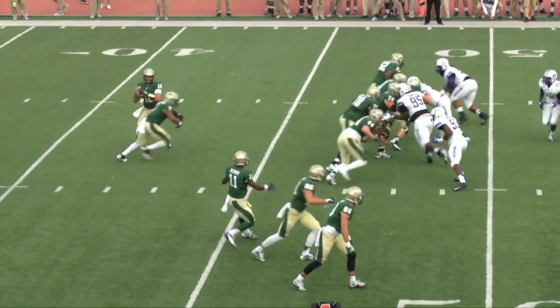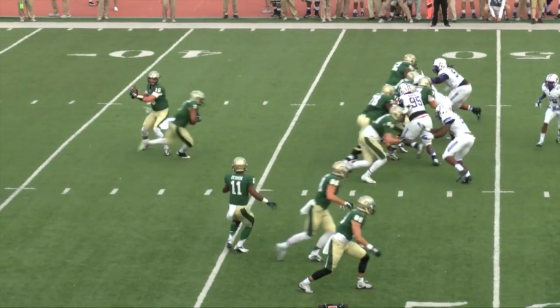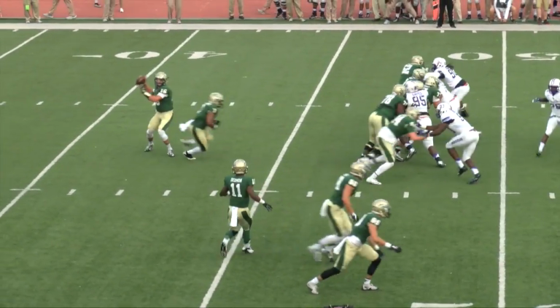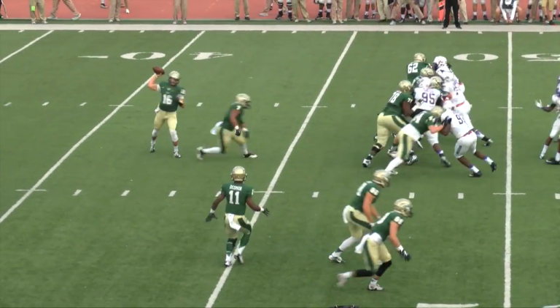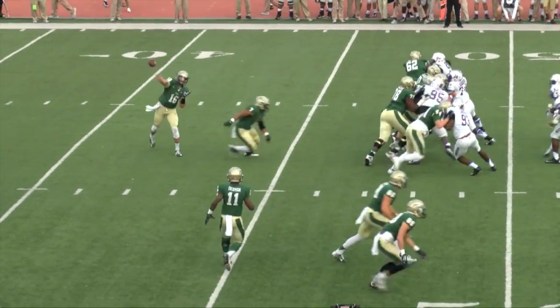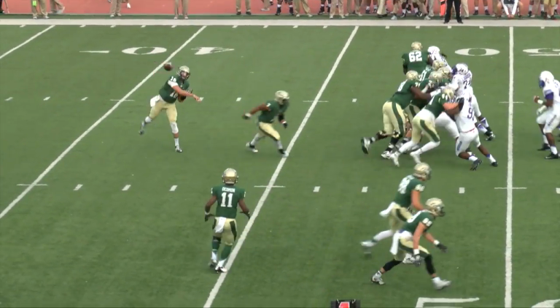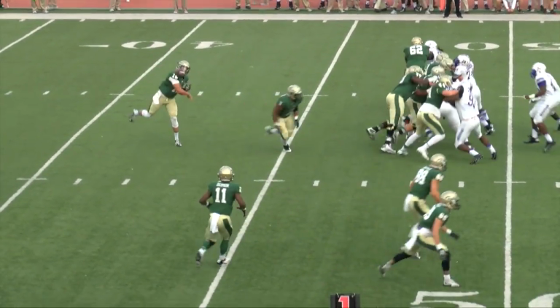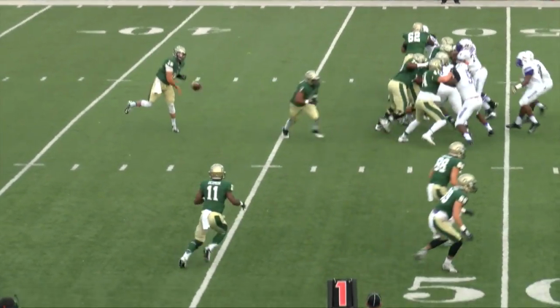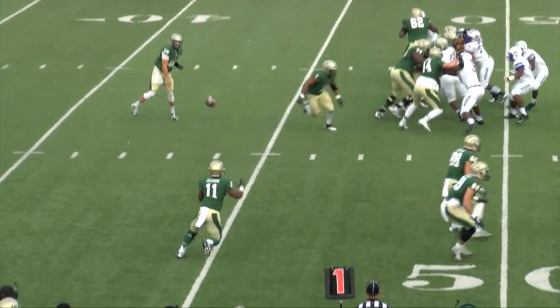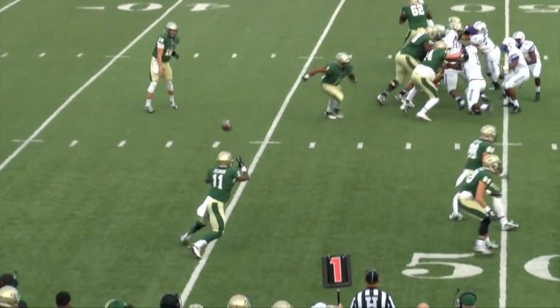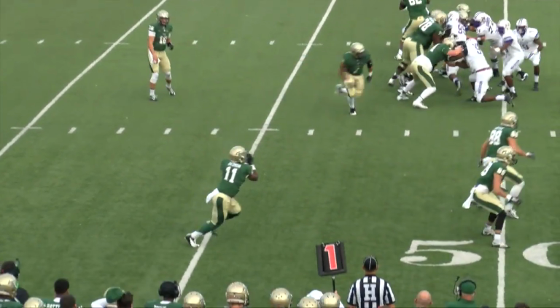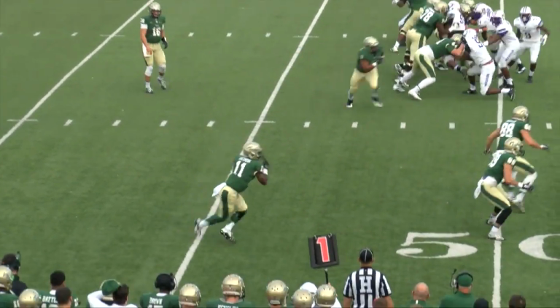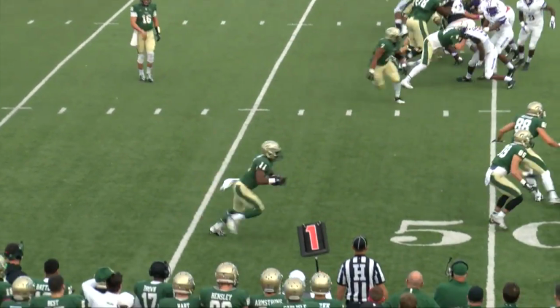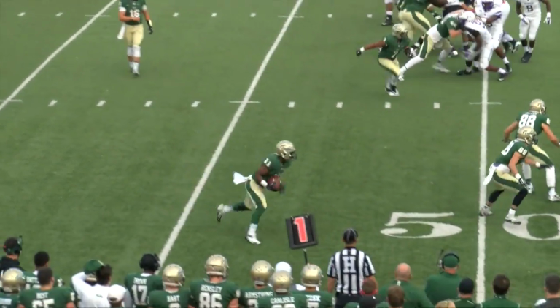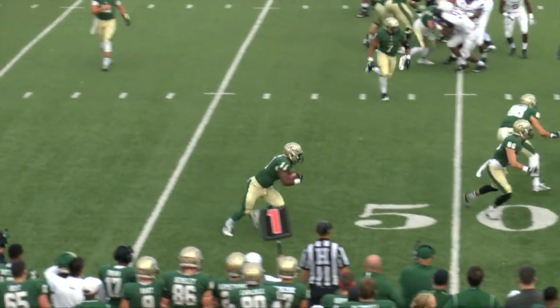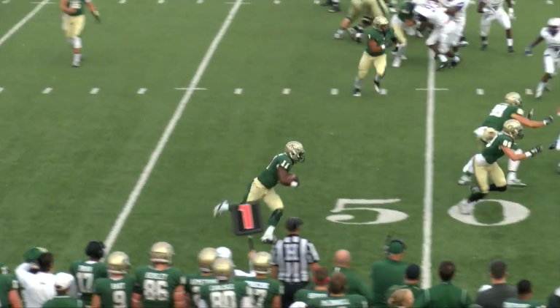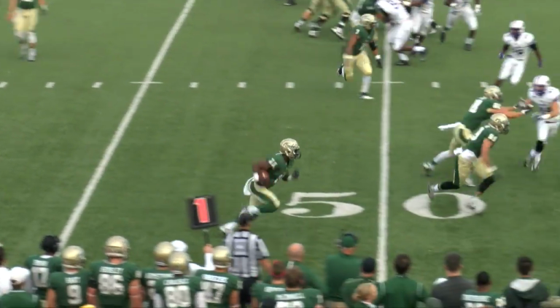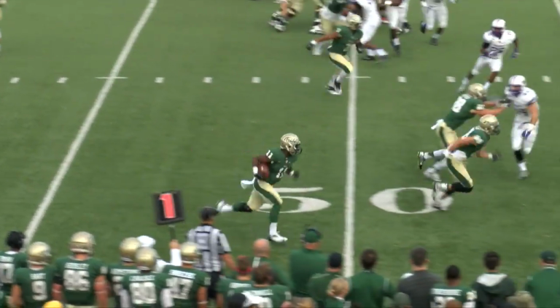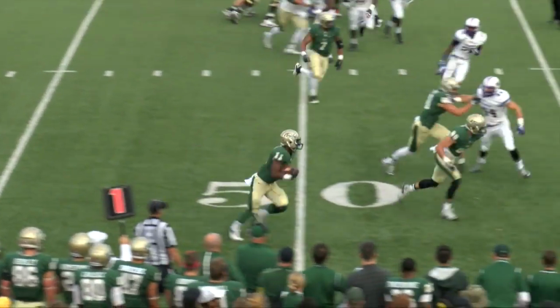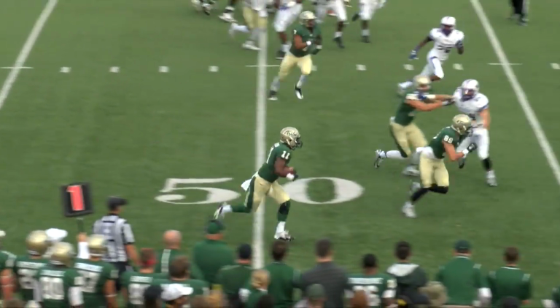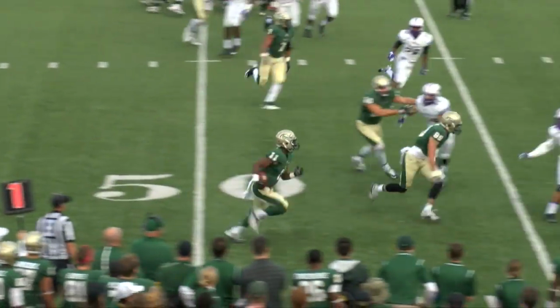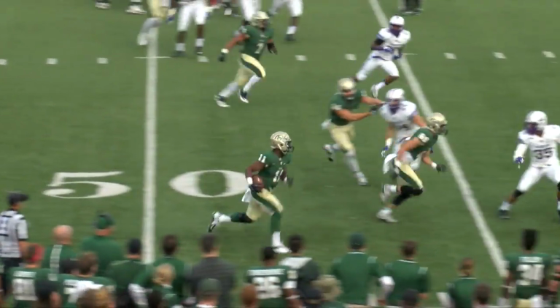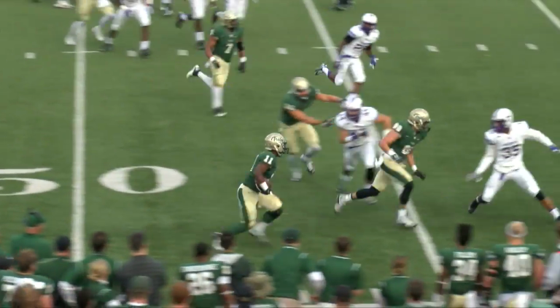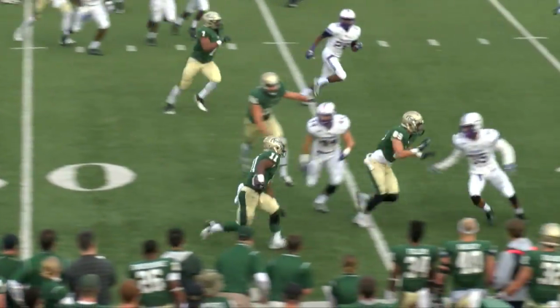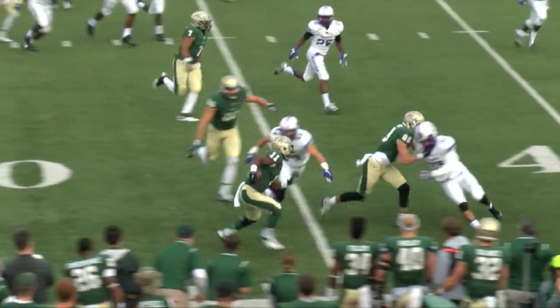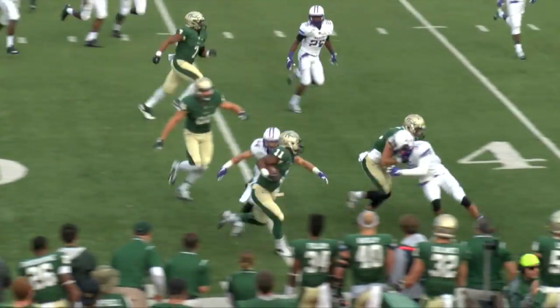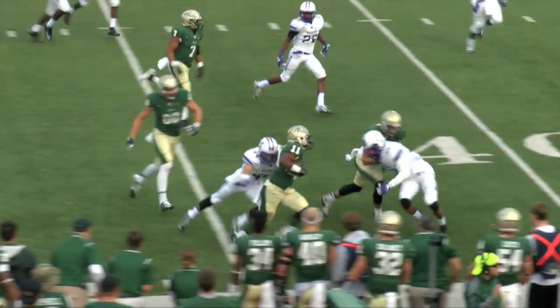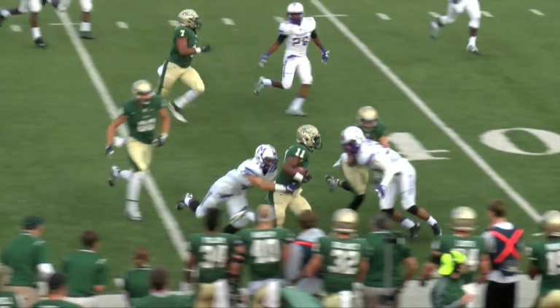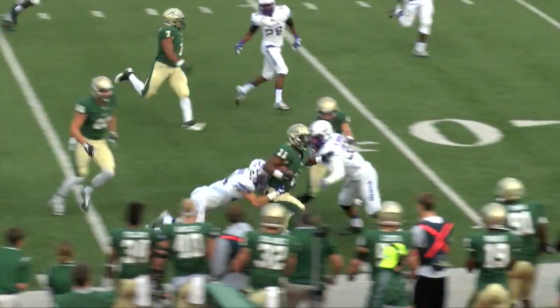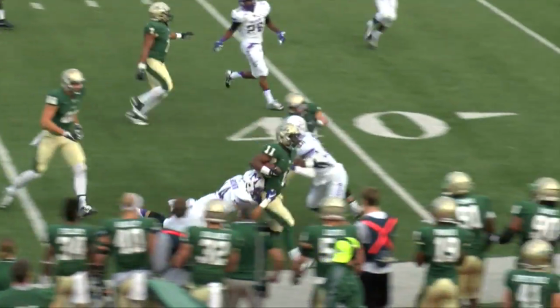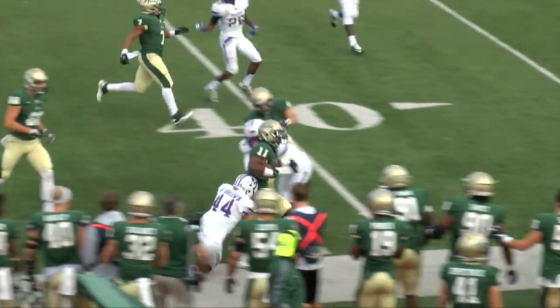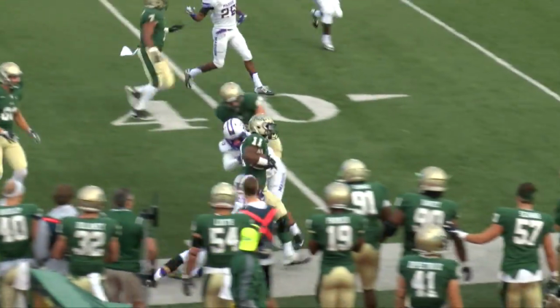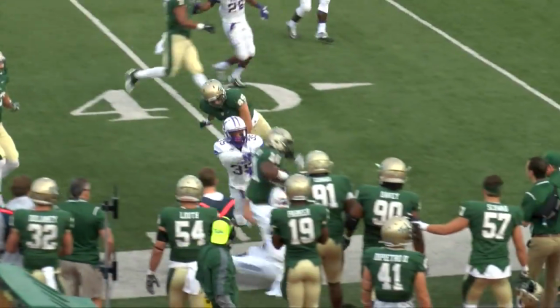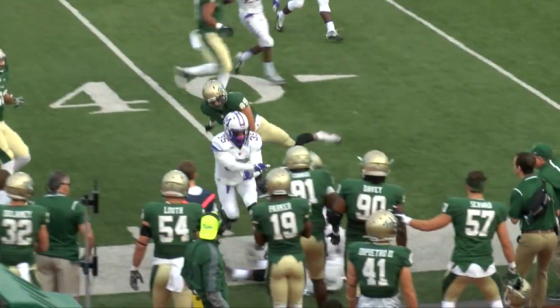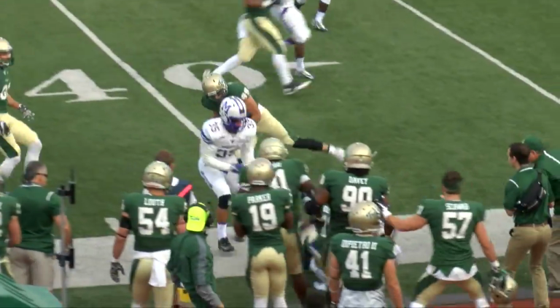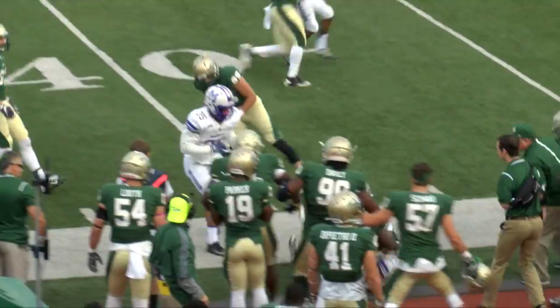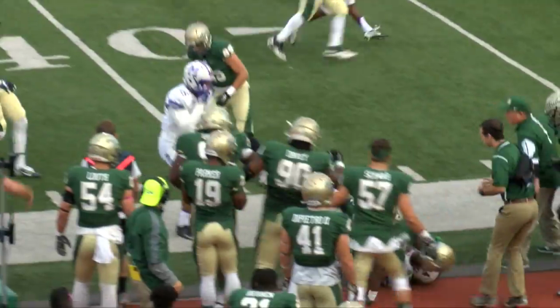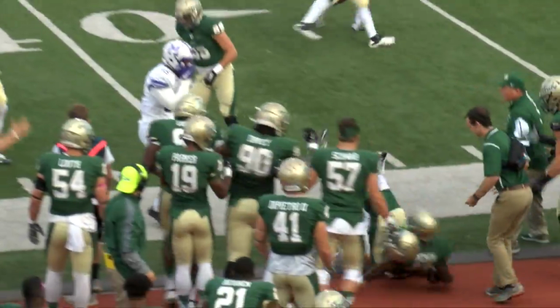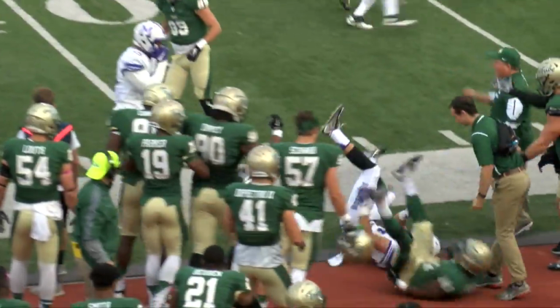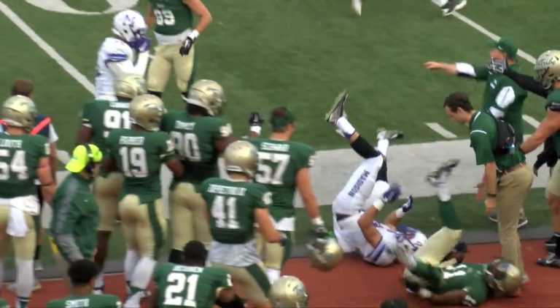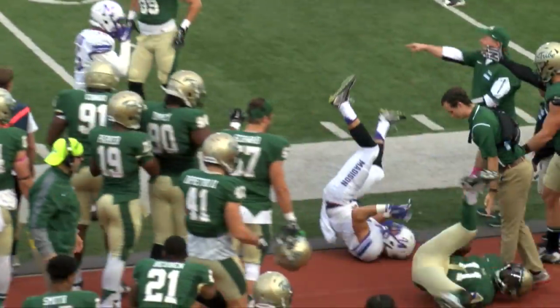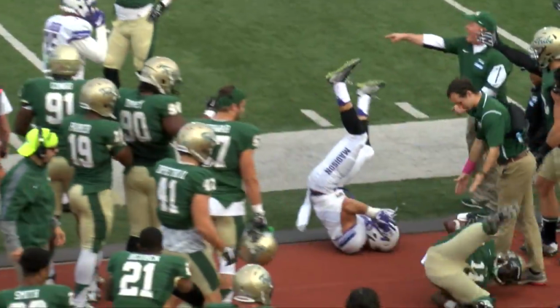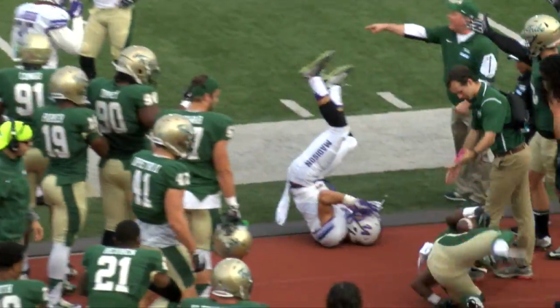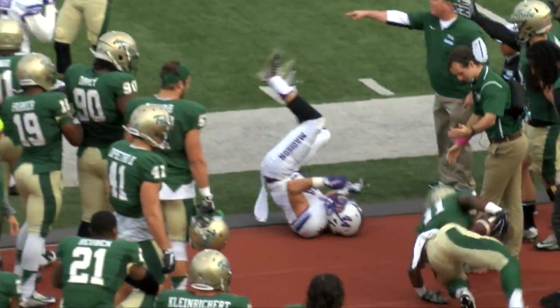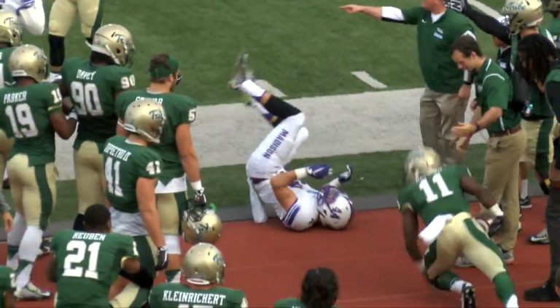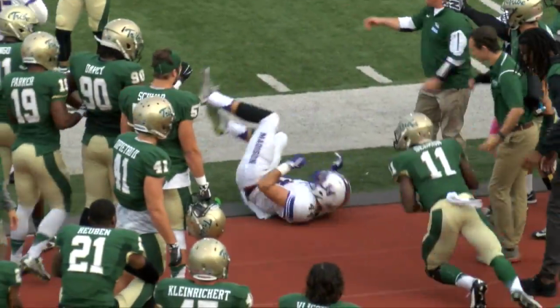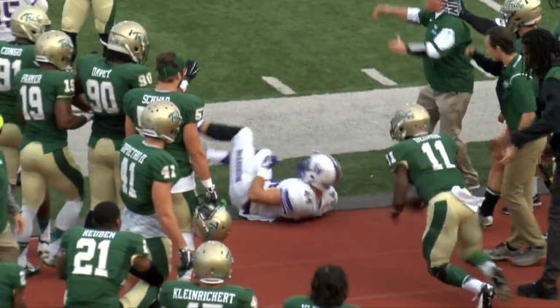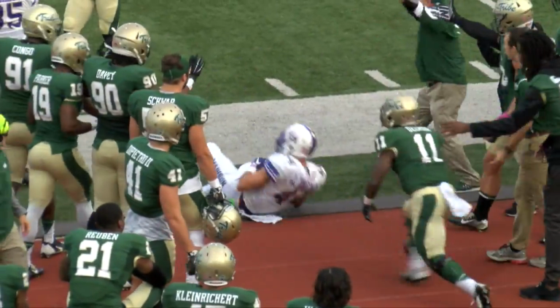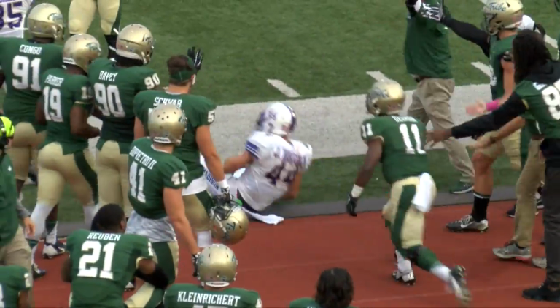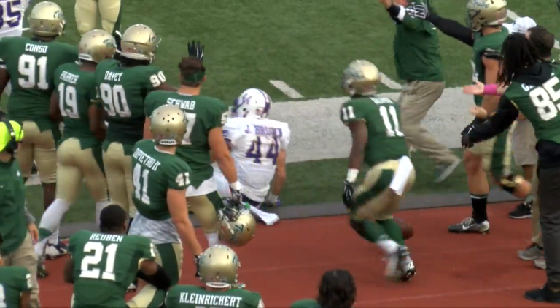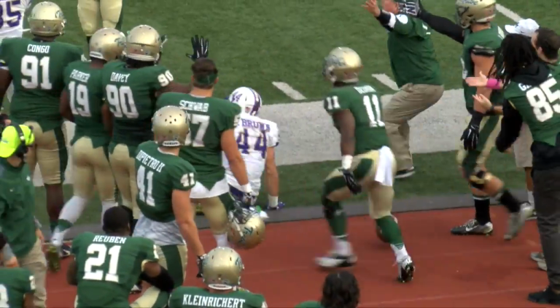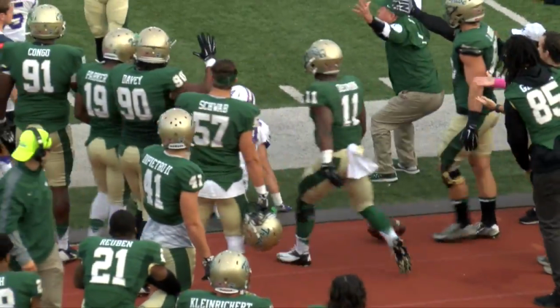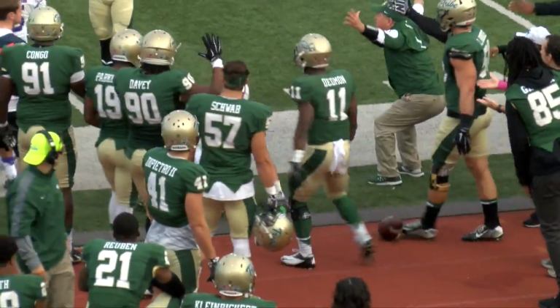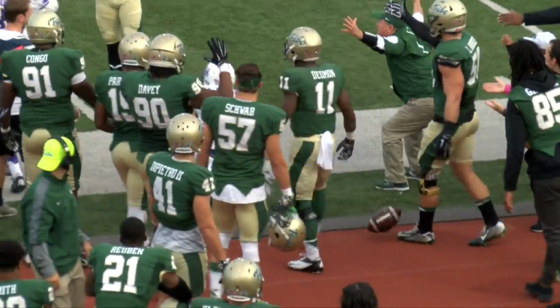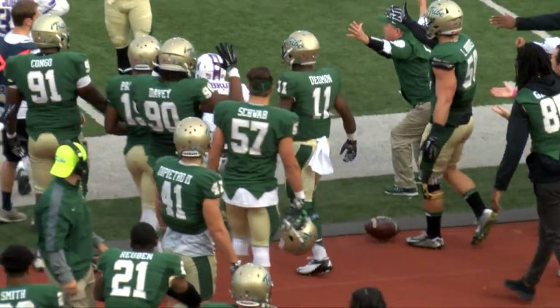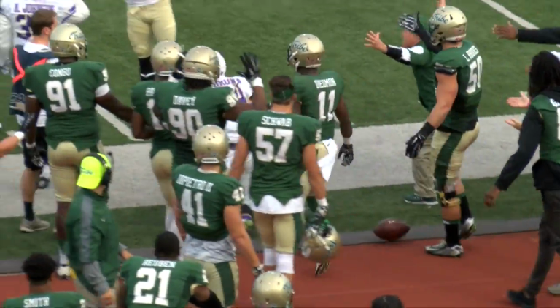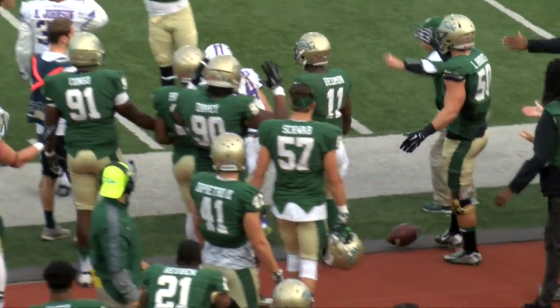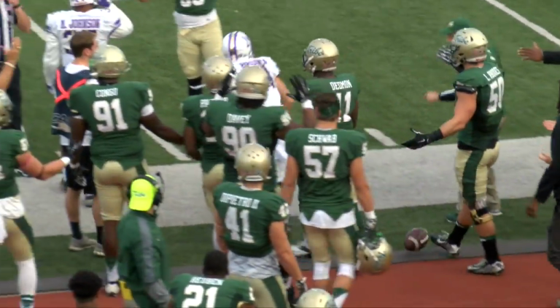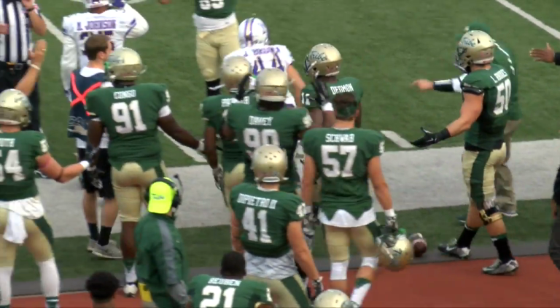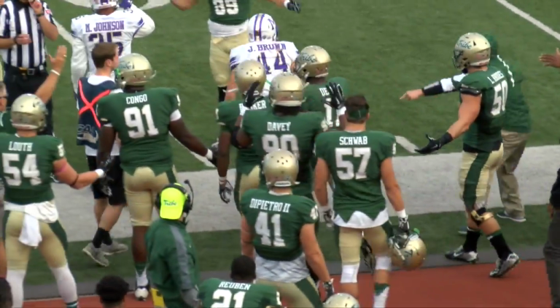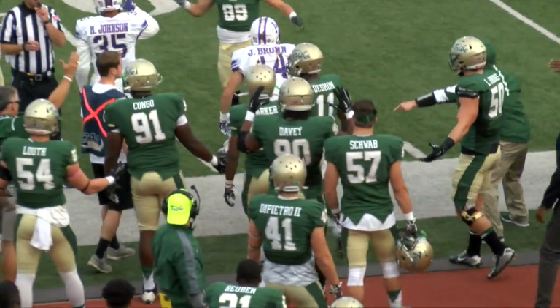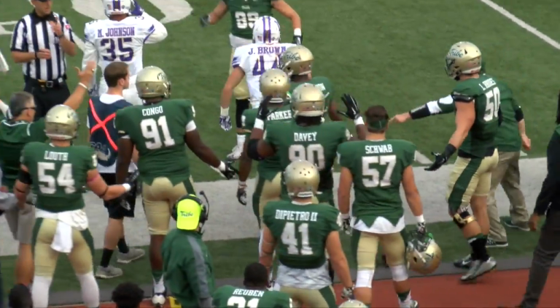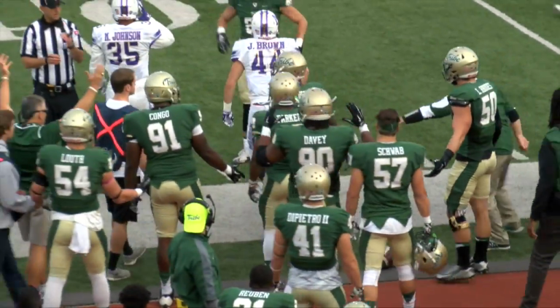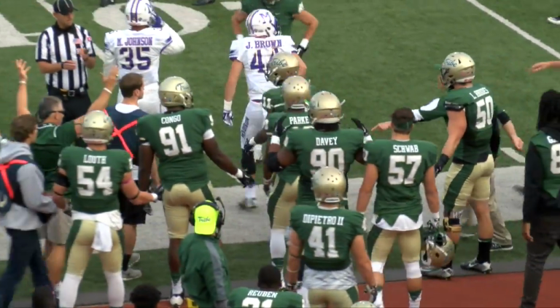Quick snap, throwback, right side complete. Devontae at the 50, down the sideline at the 45. He's knocked out of bounds and tackled out of bounds.